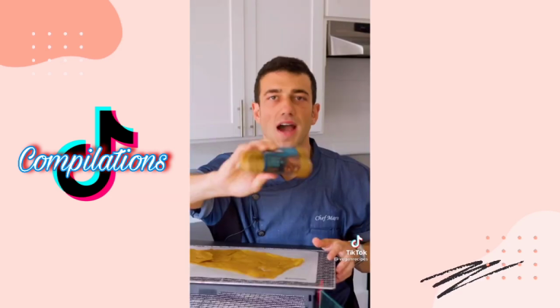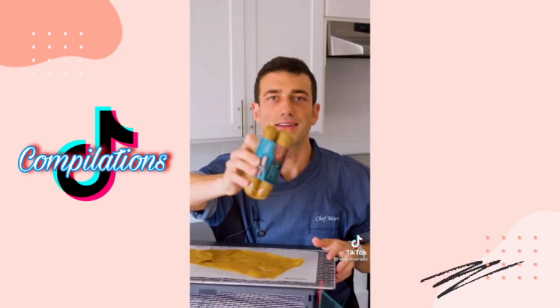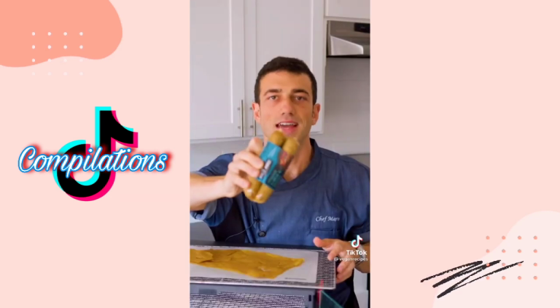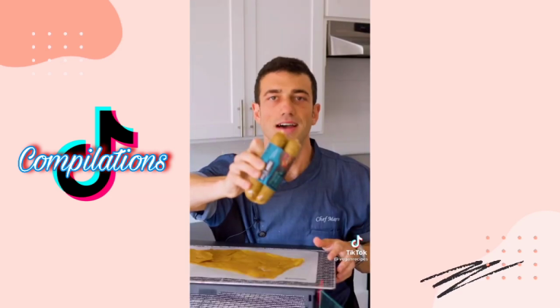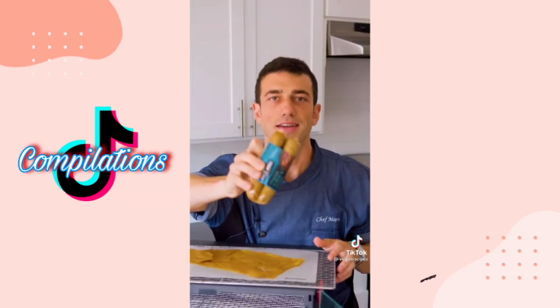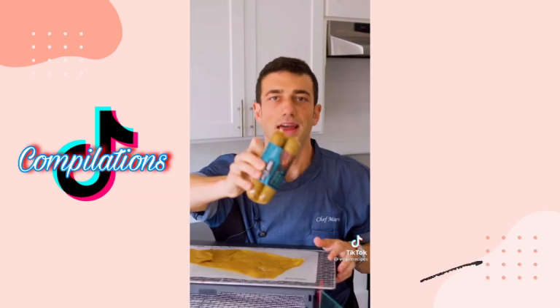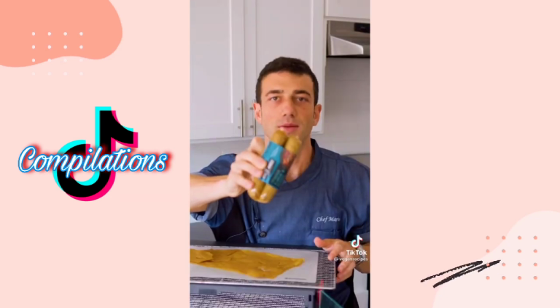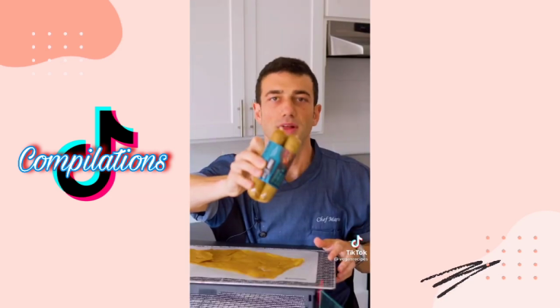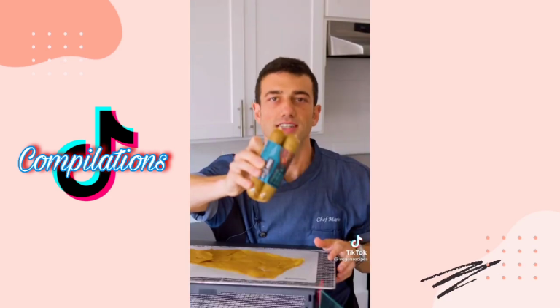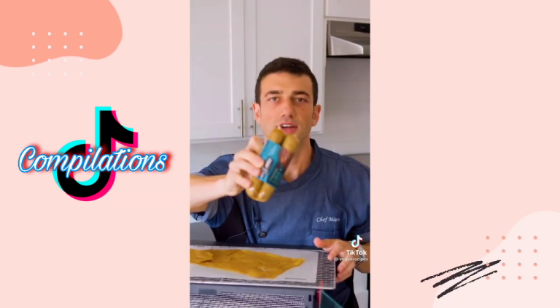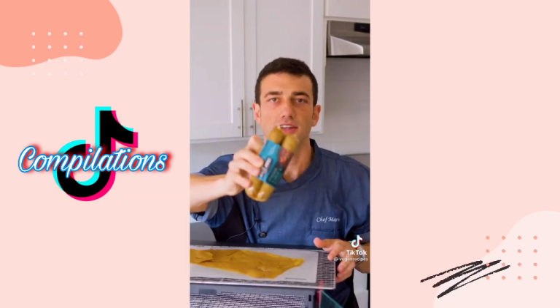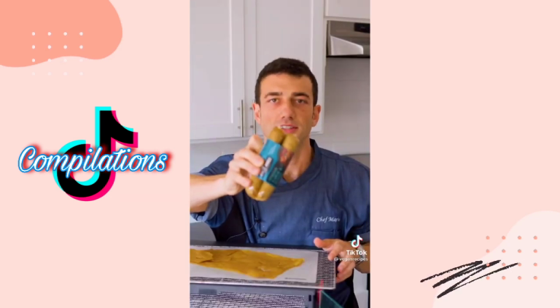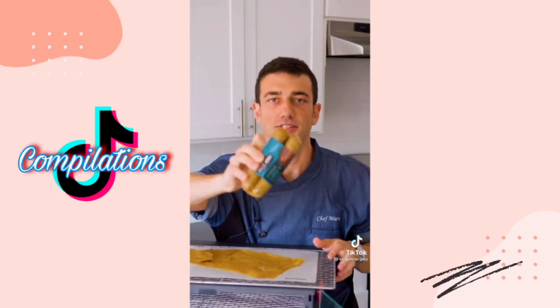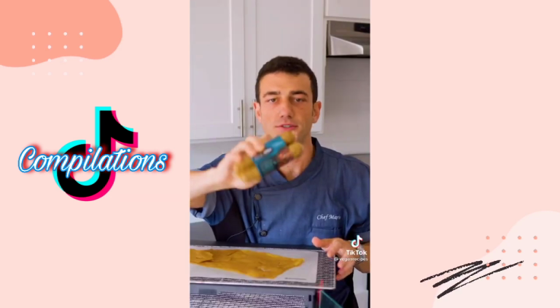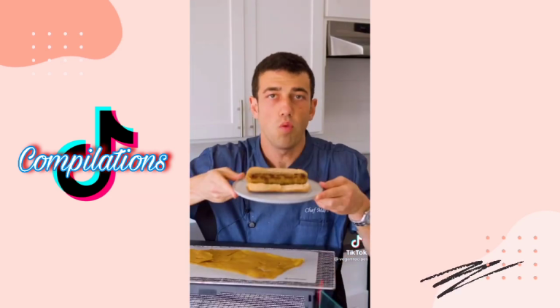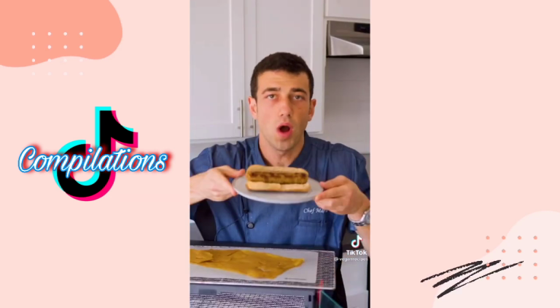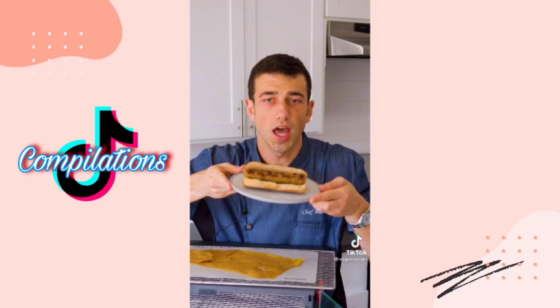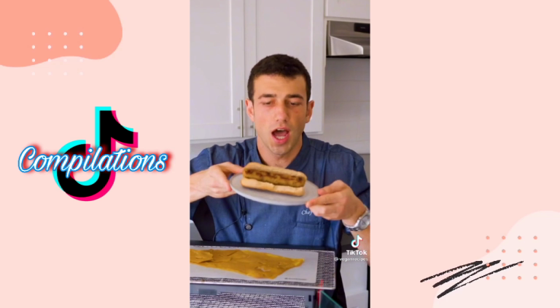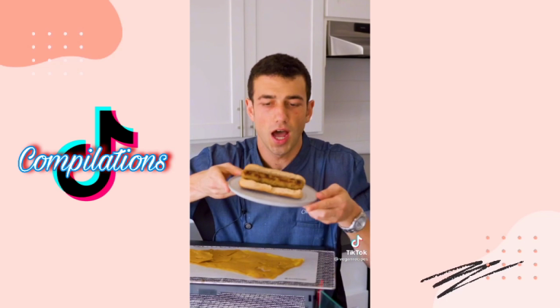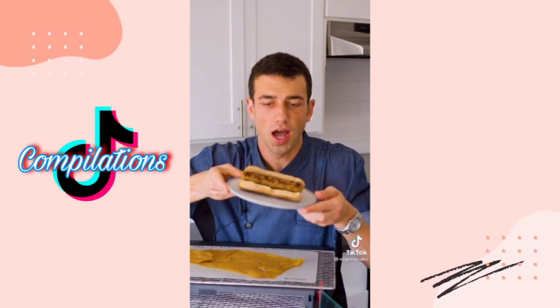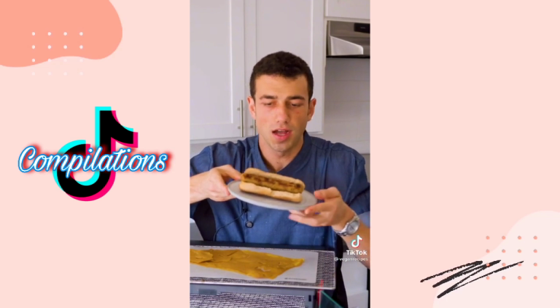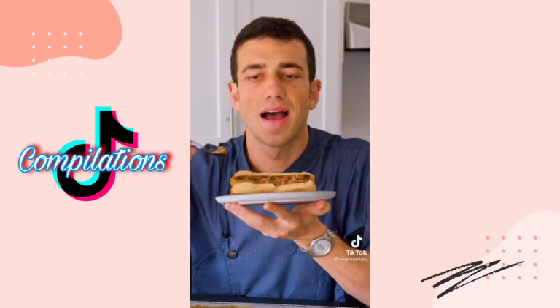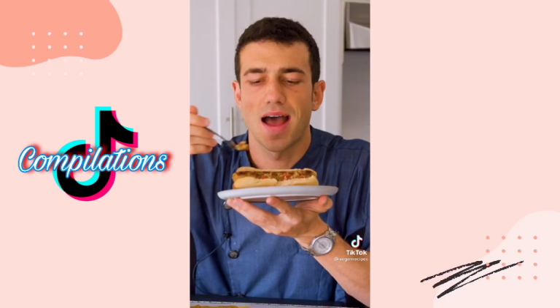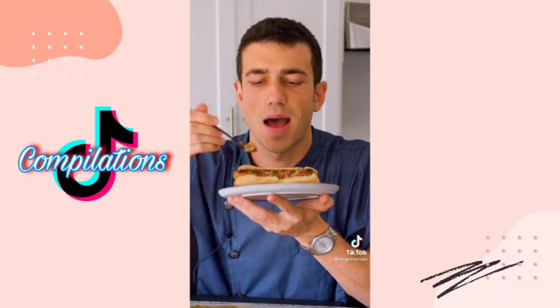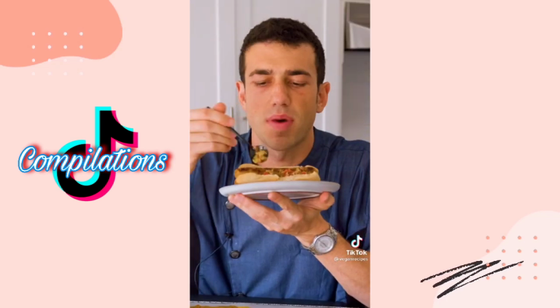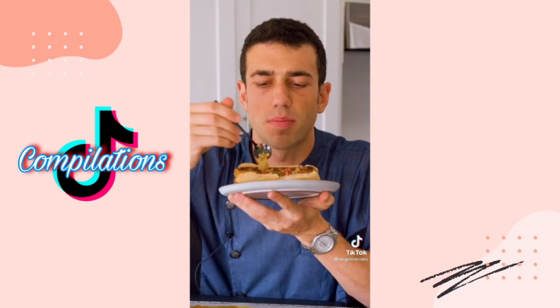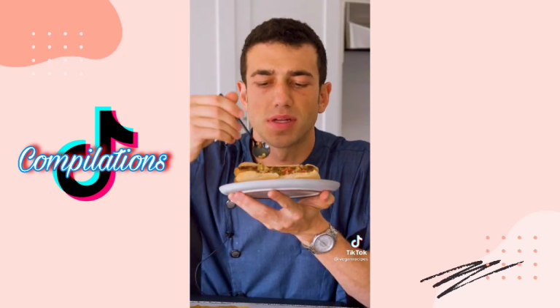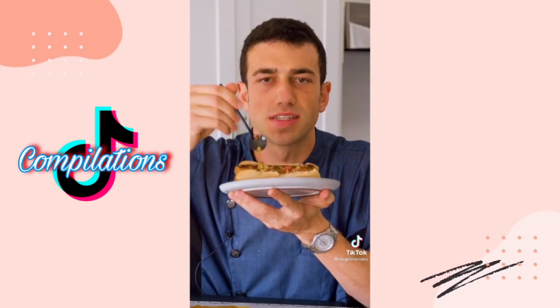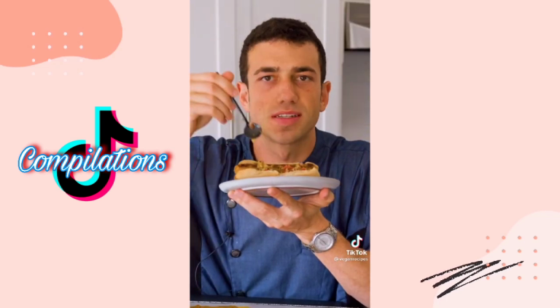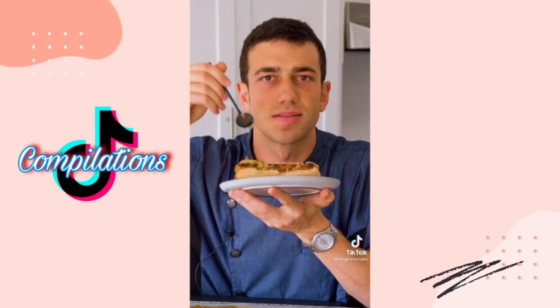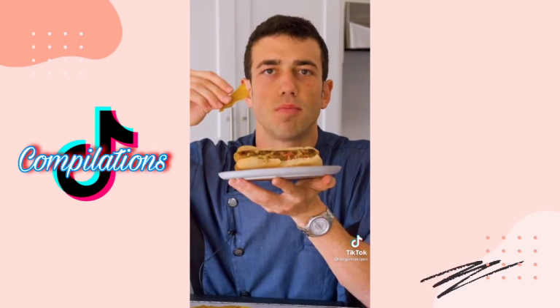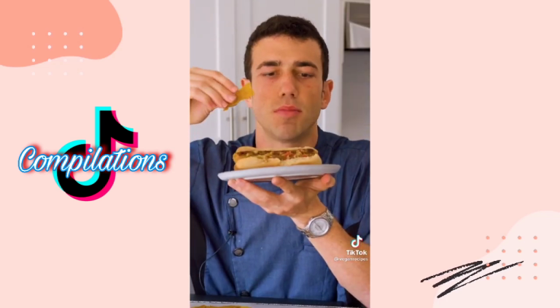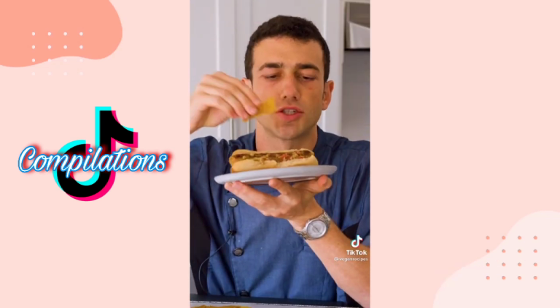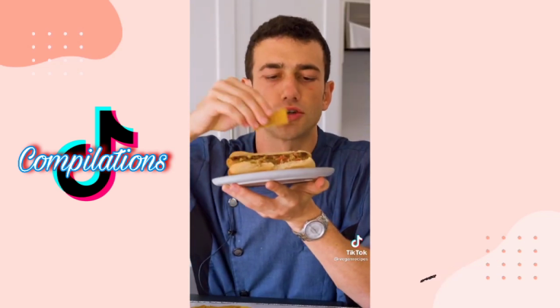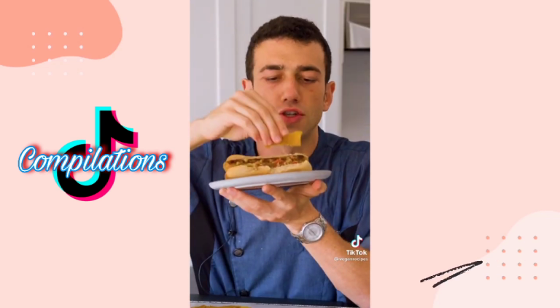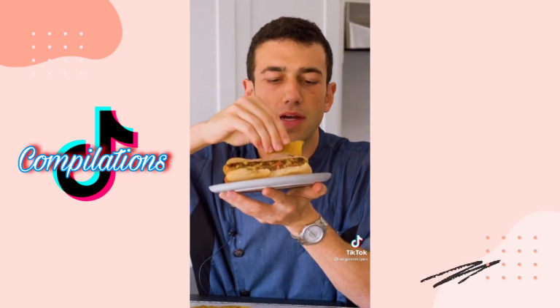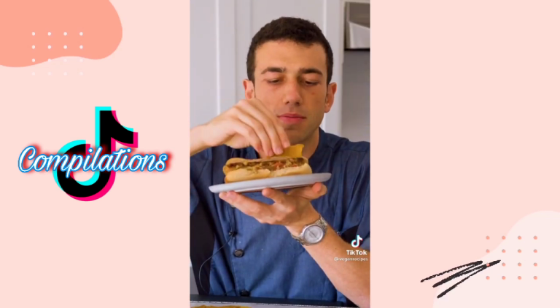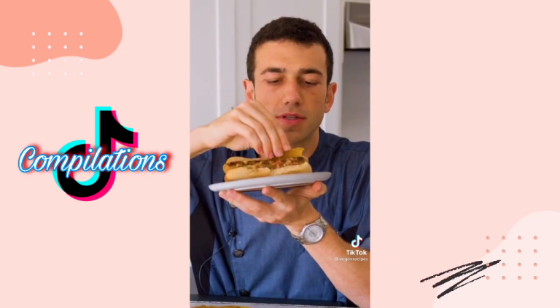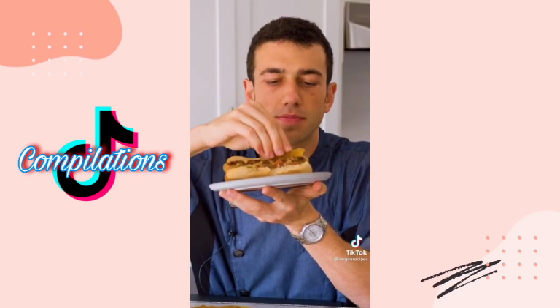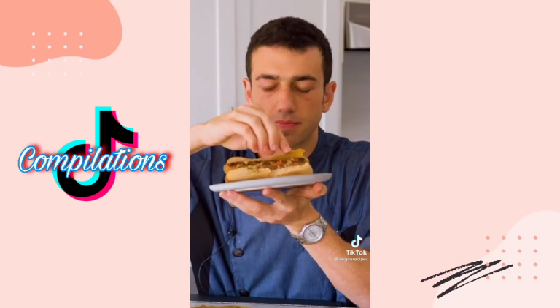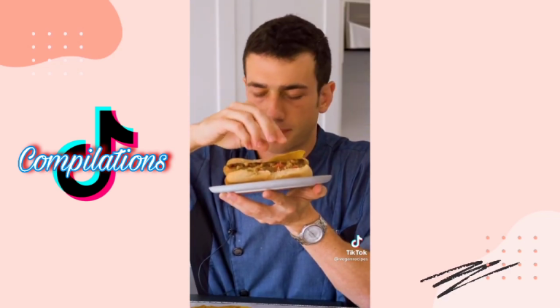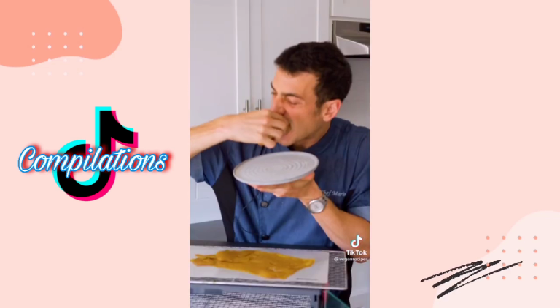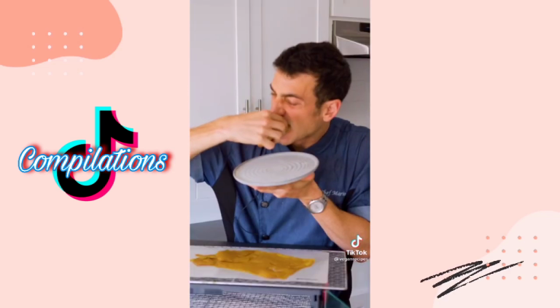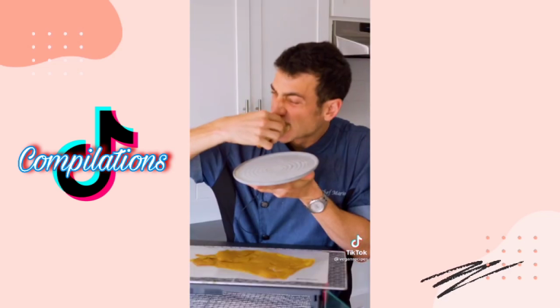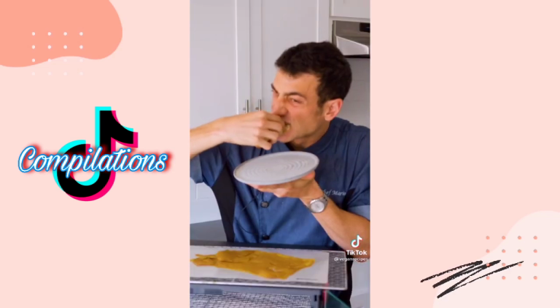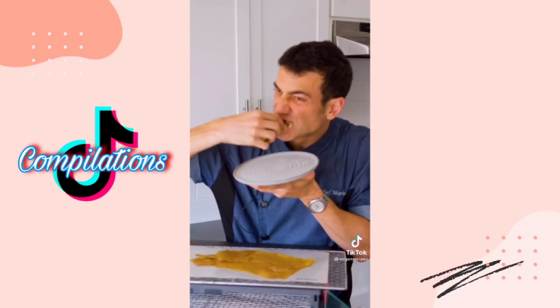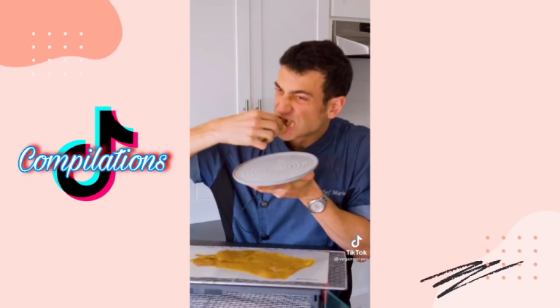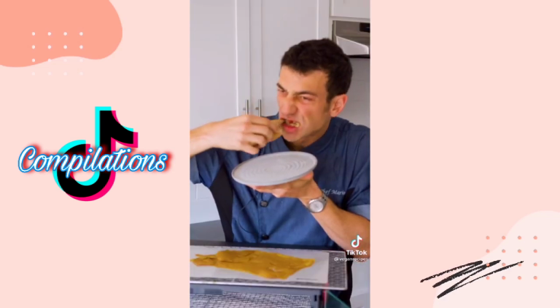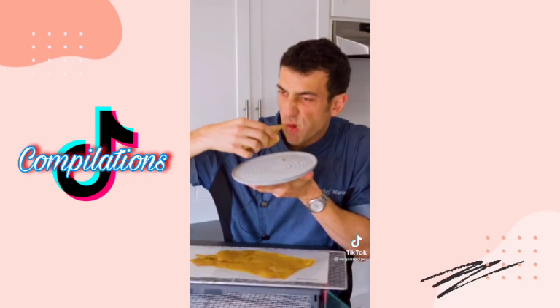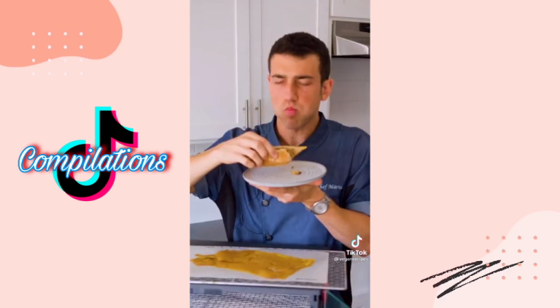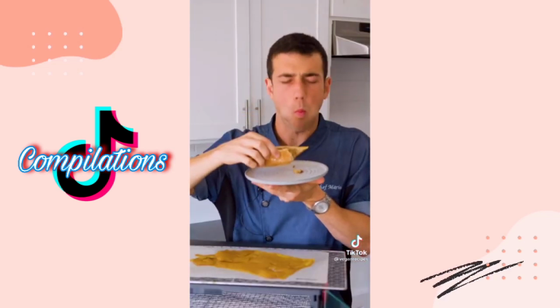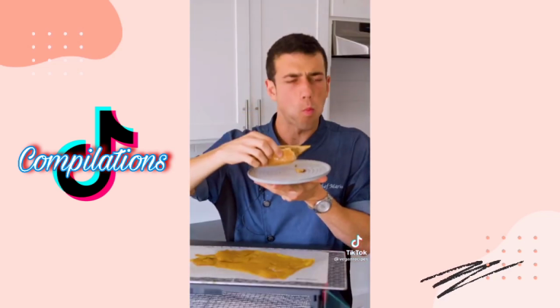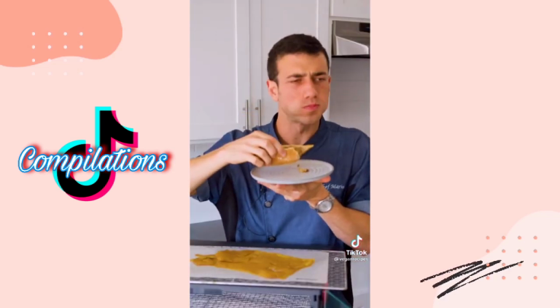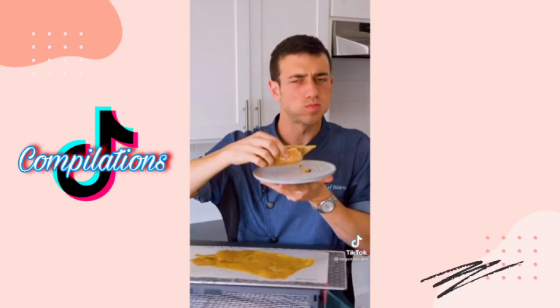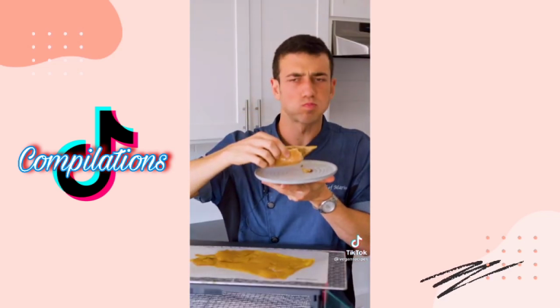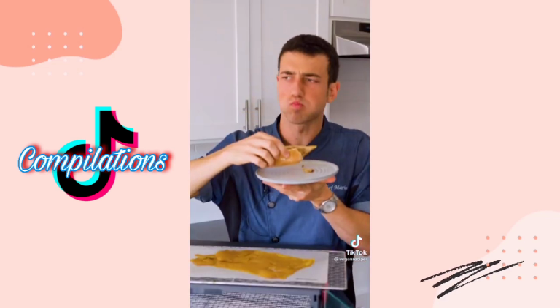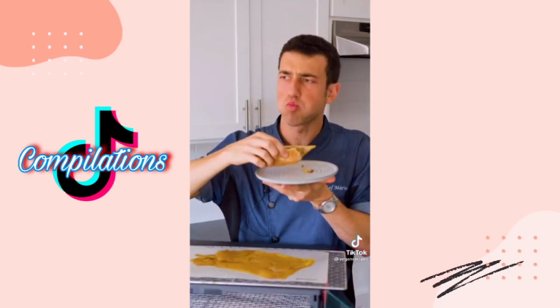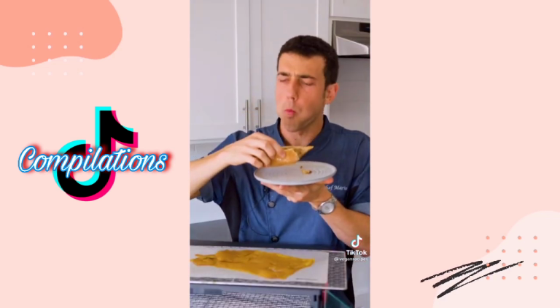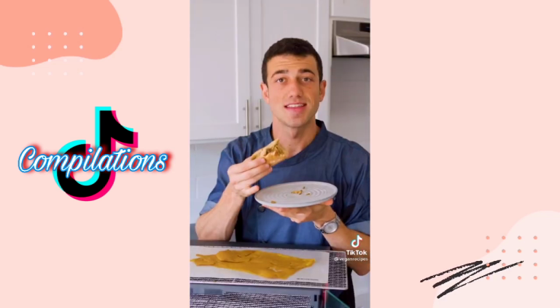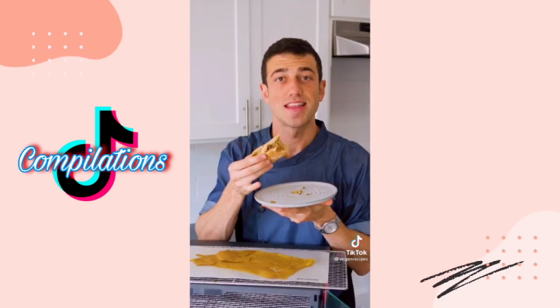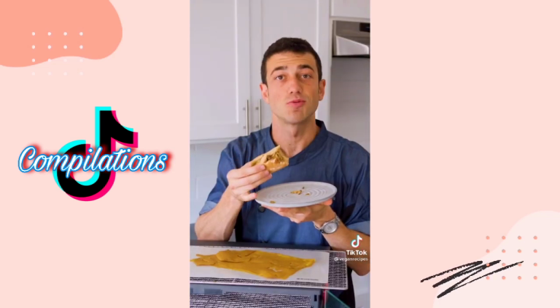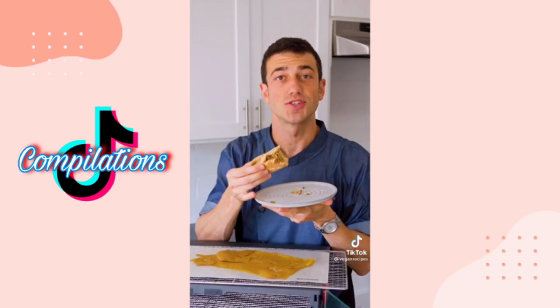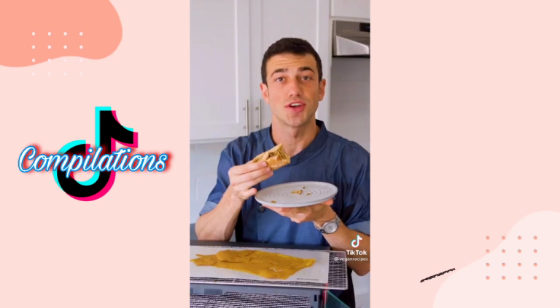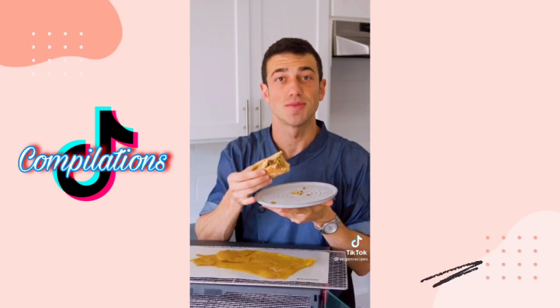Hot Italian eggplant sausage with hot peppers and mustard chips. That was good!